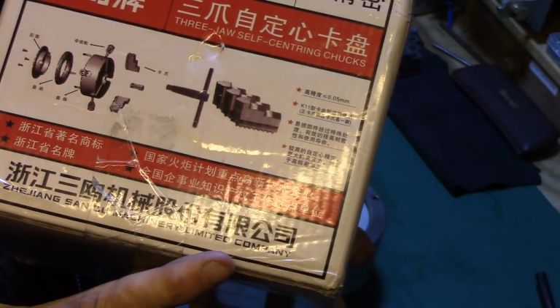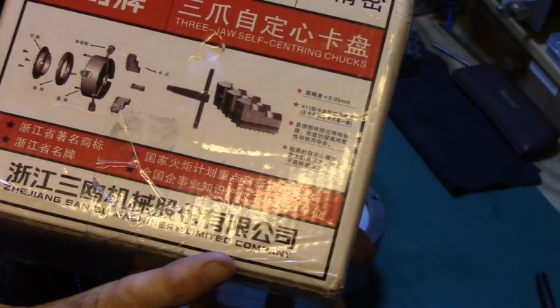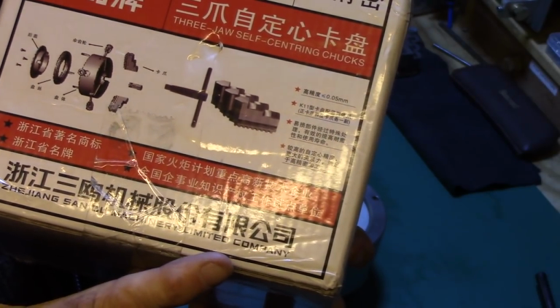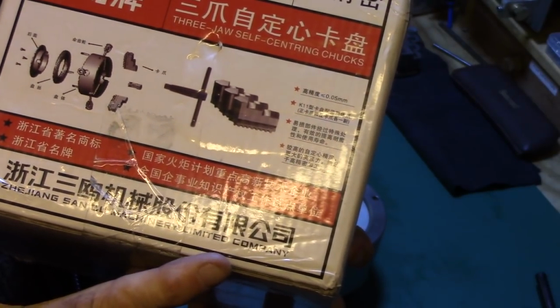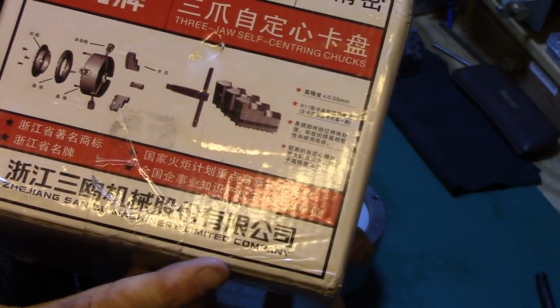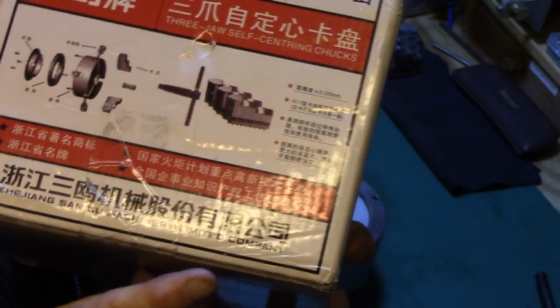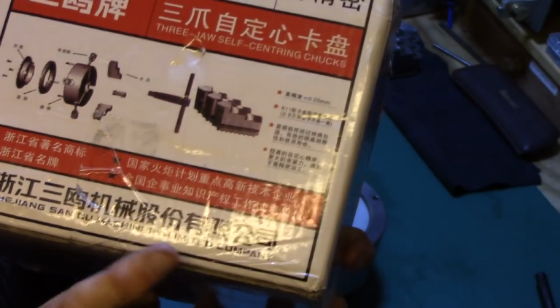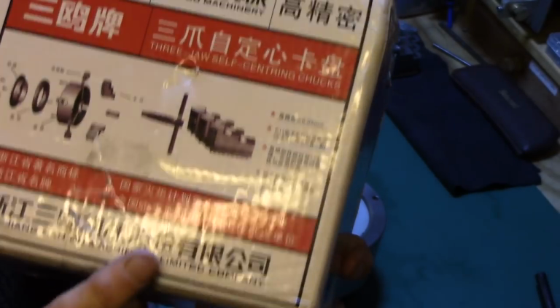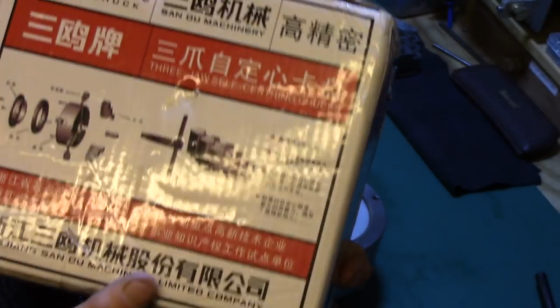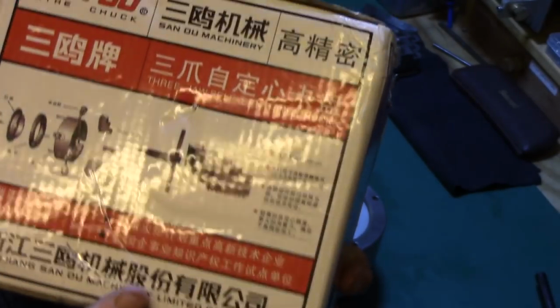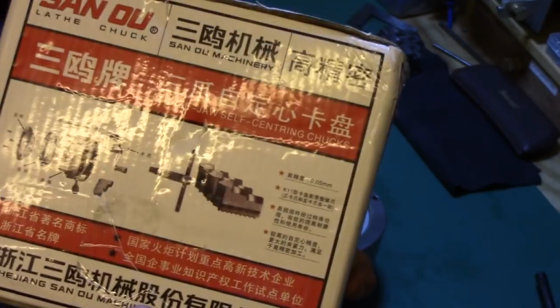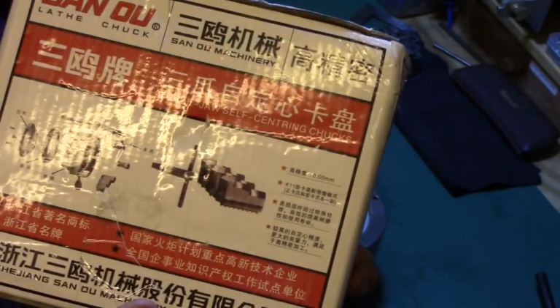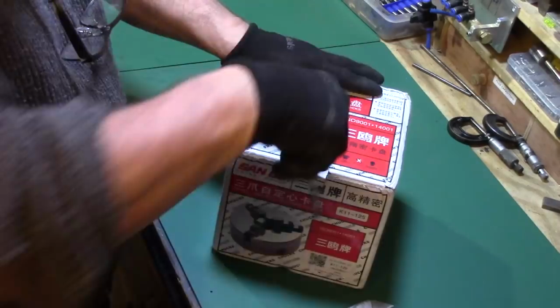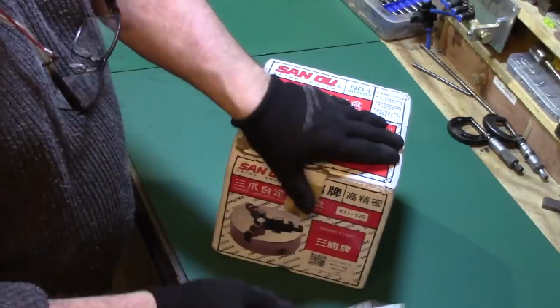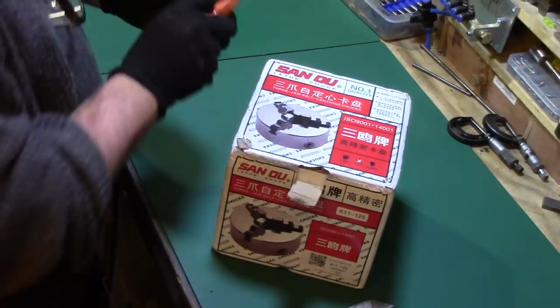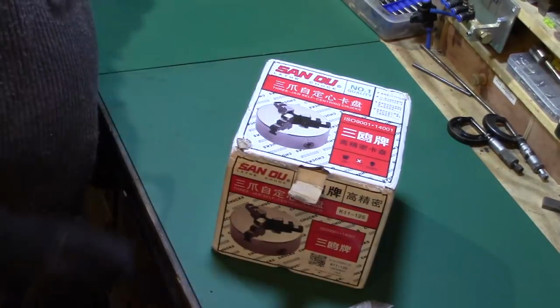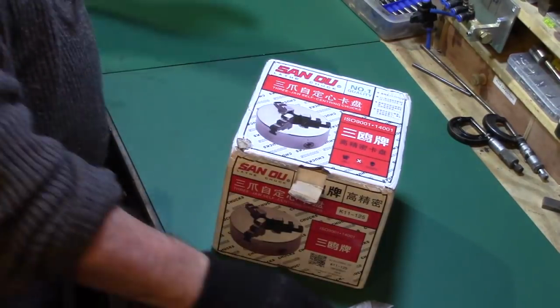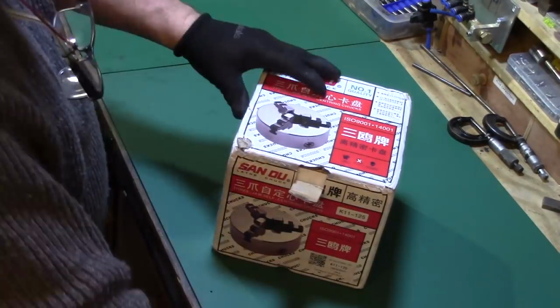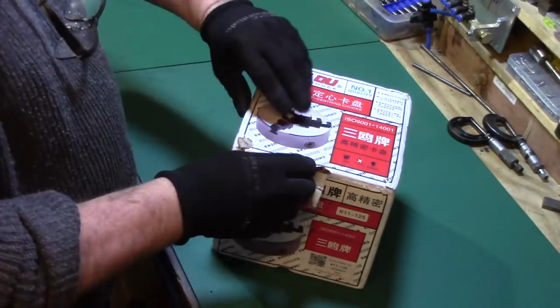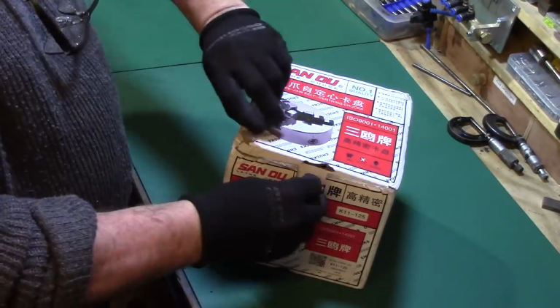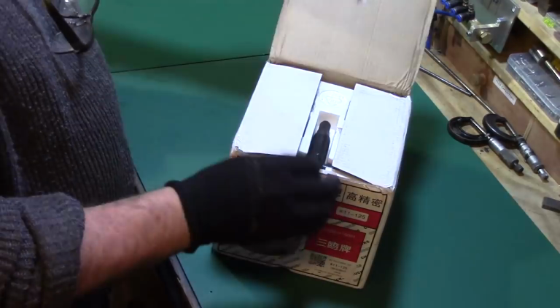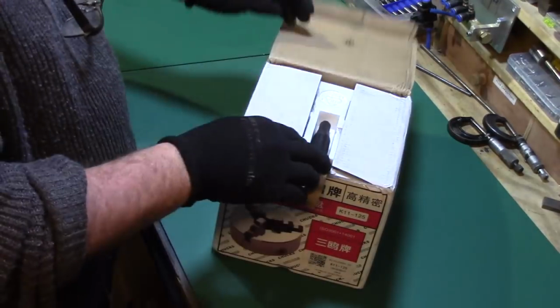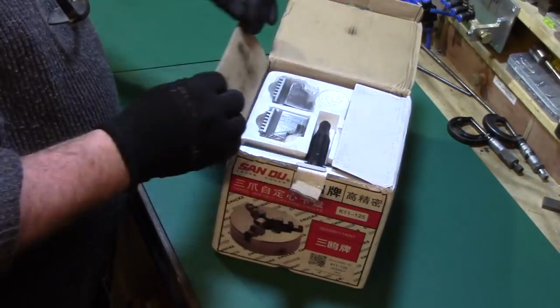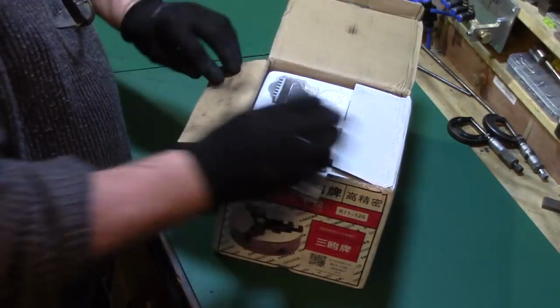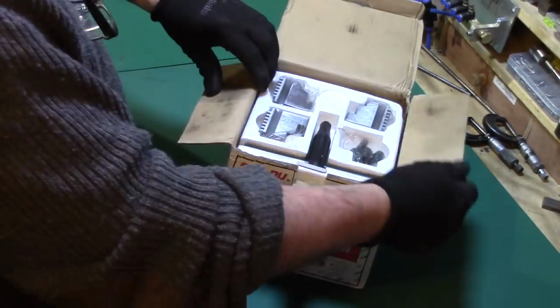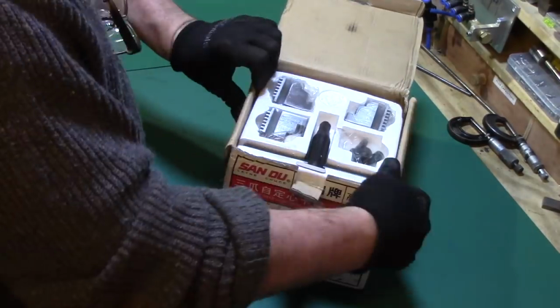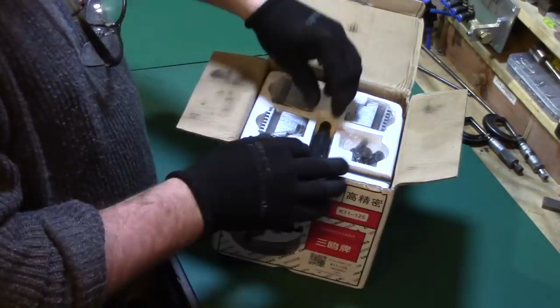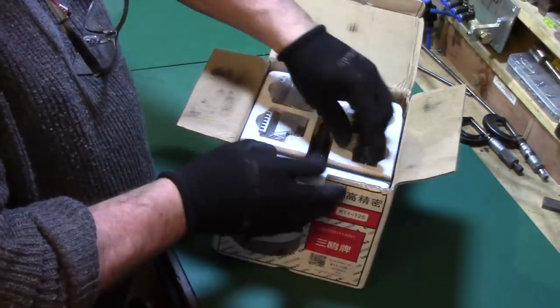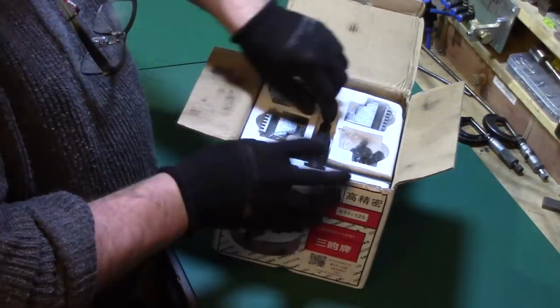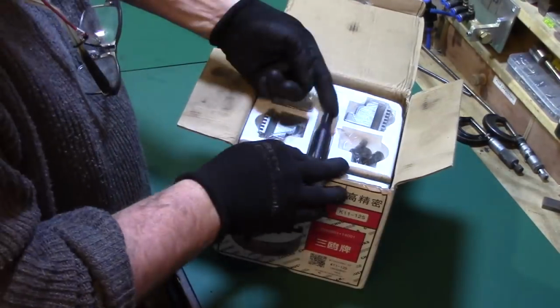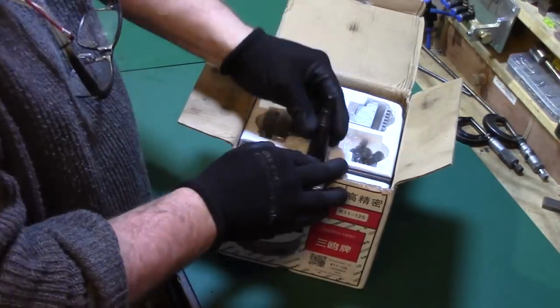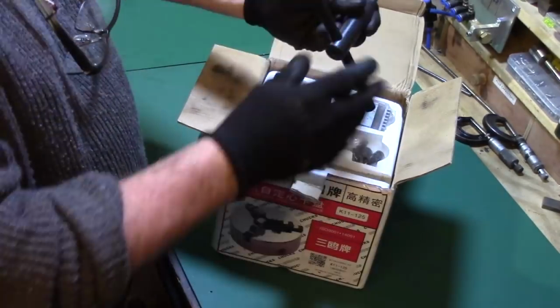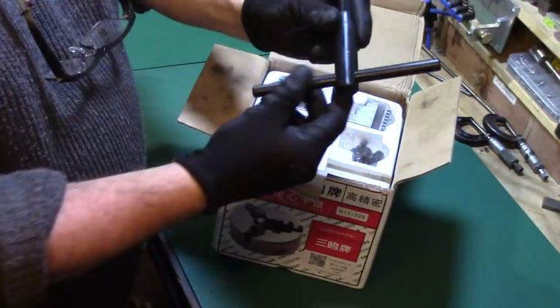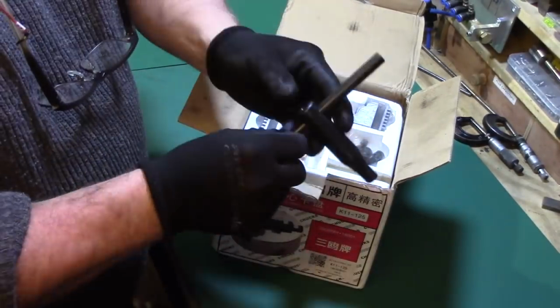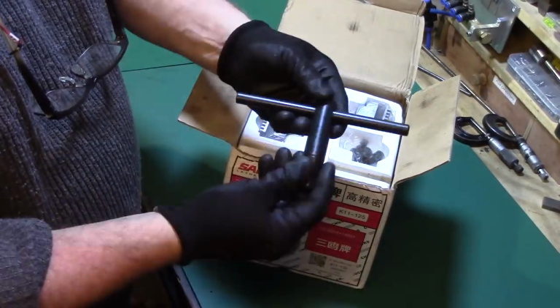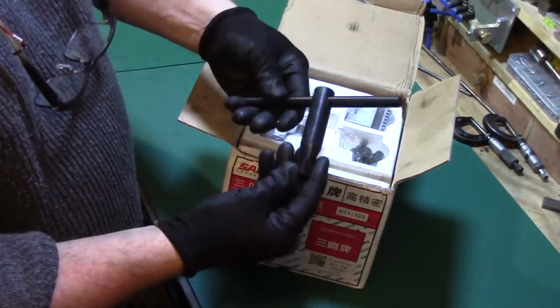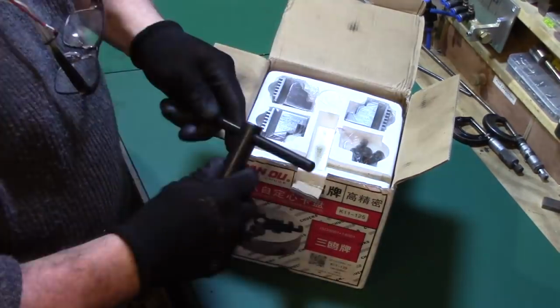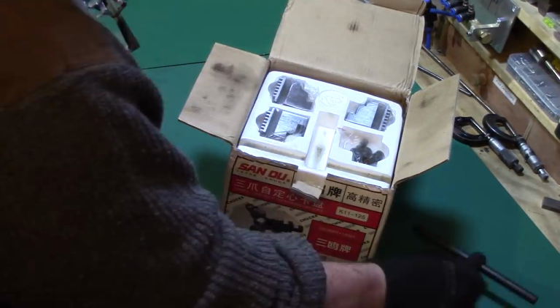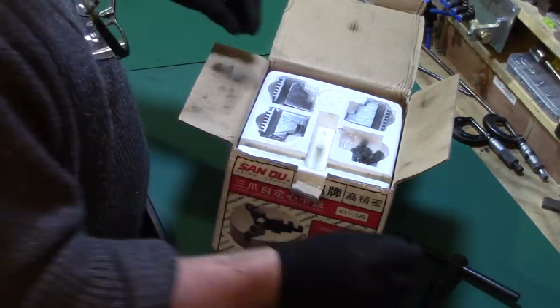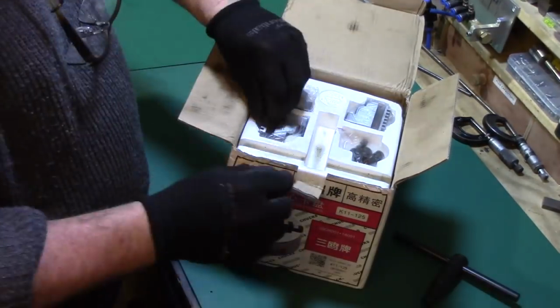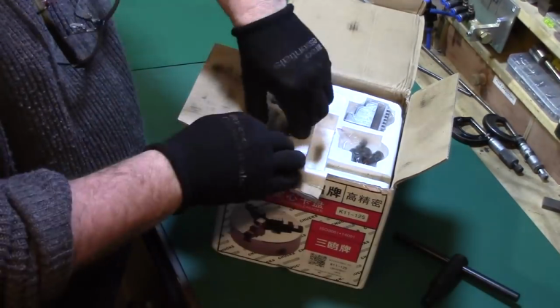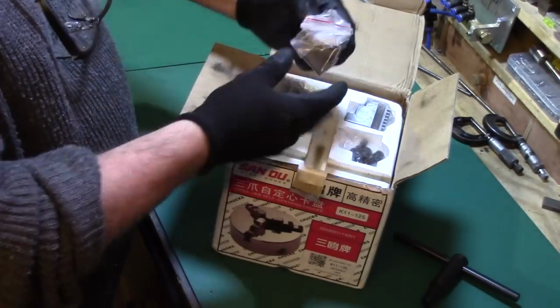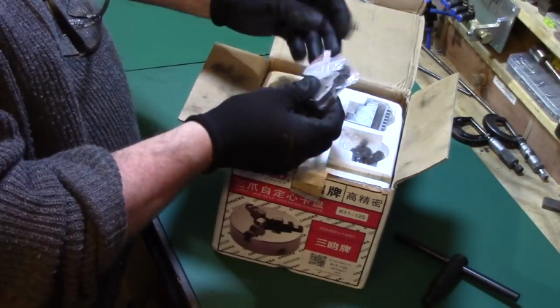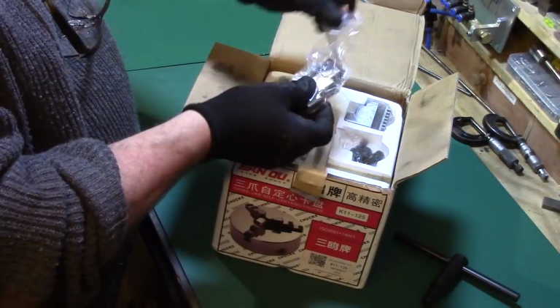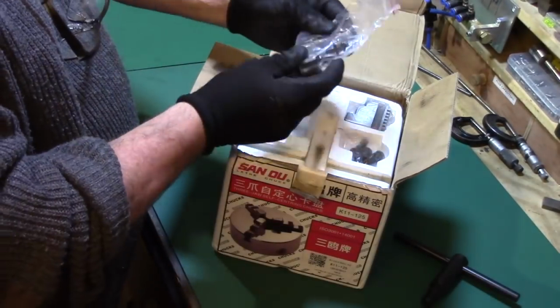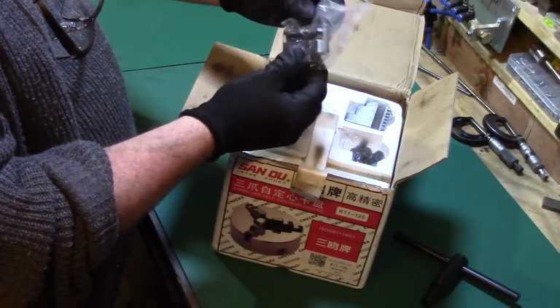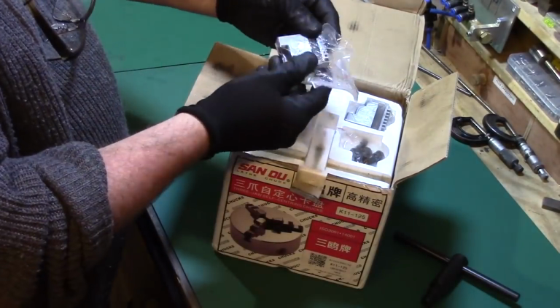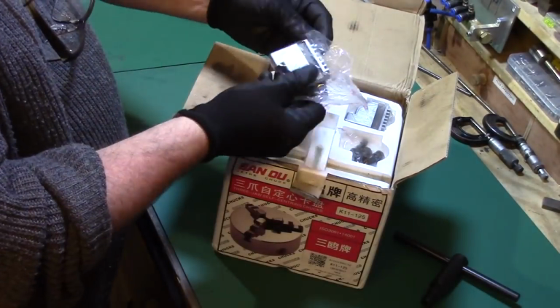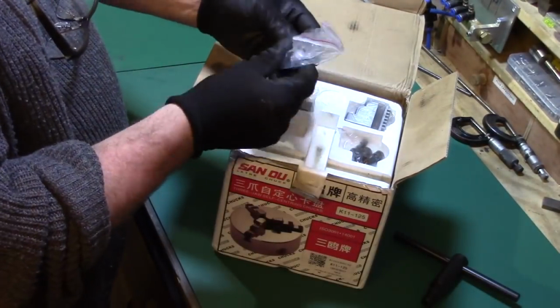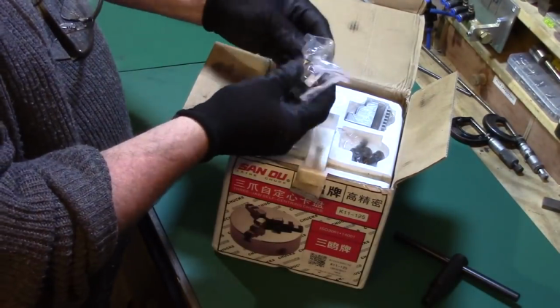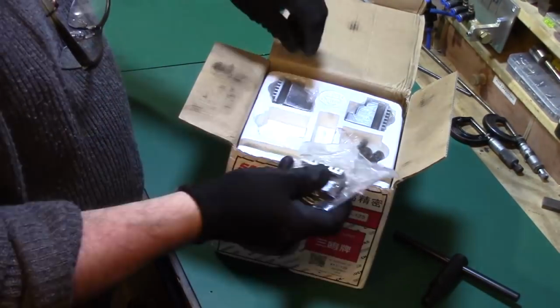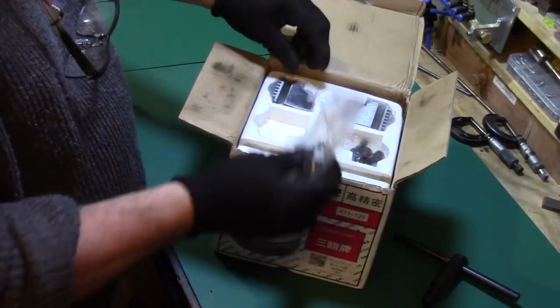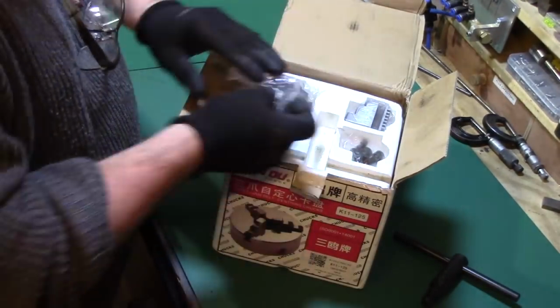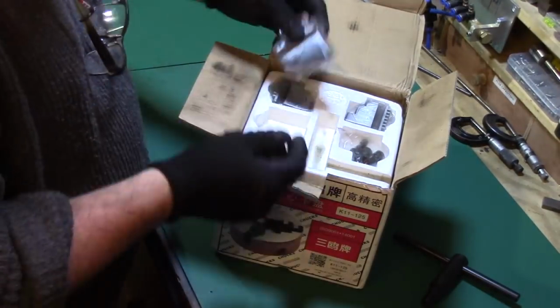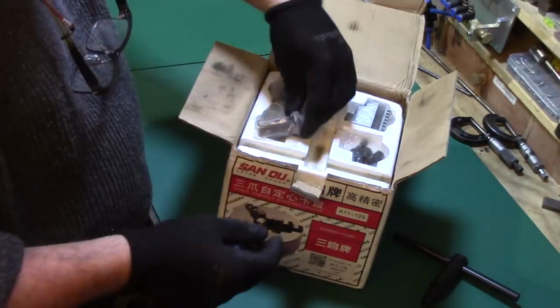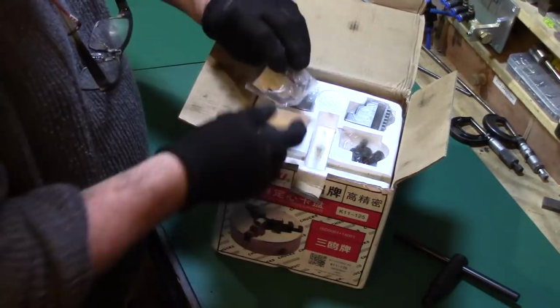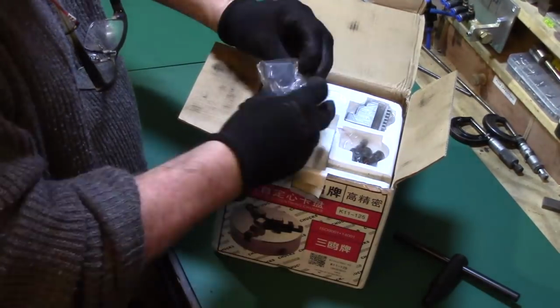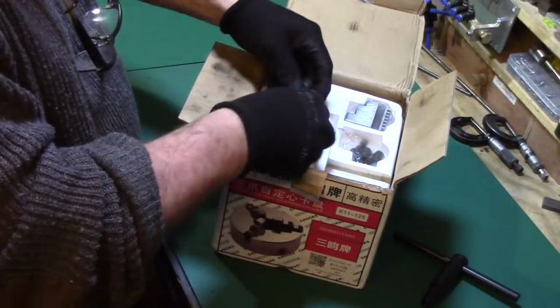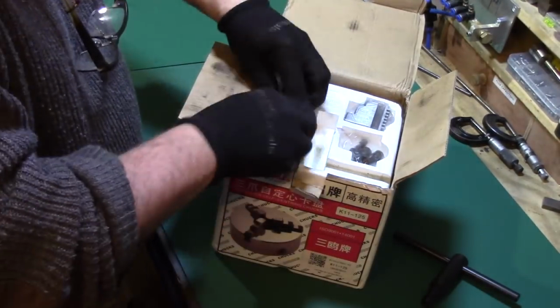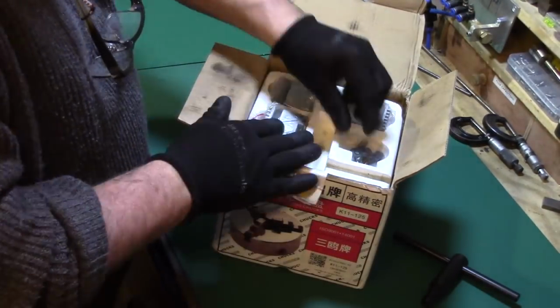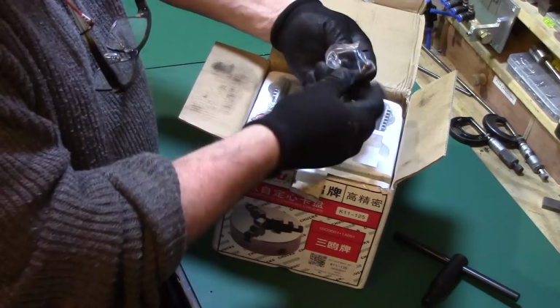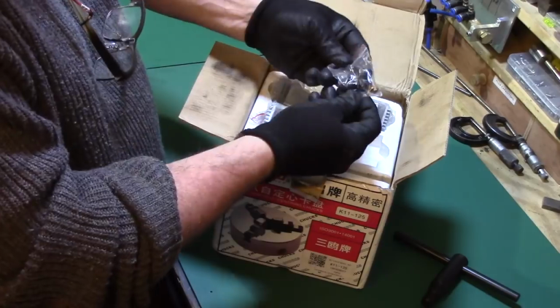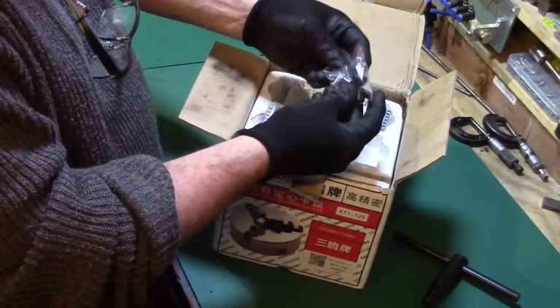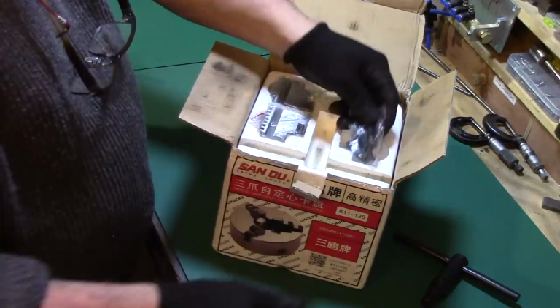In the package are the usual suspects such as the chuck key, chuck jaws, and fixing bolts to attach it to a back plate.